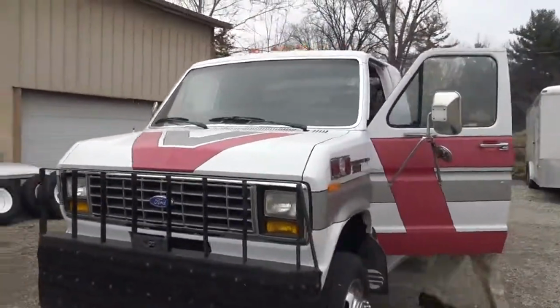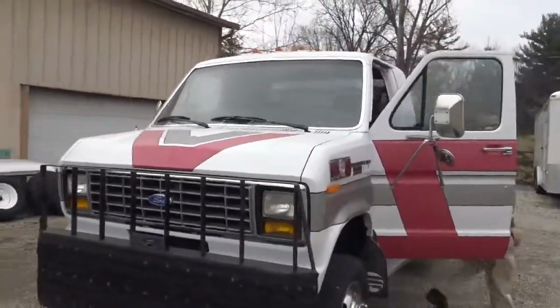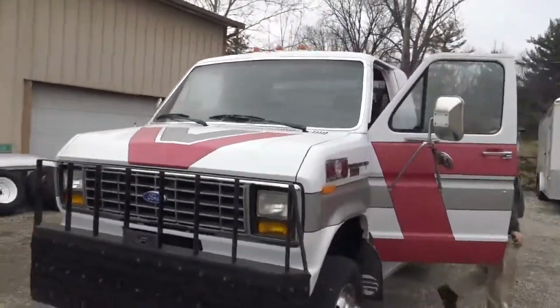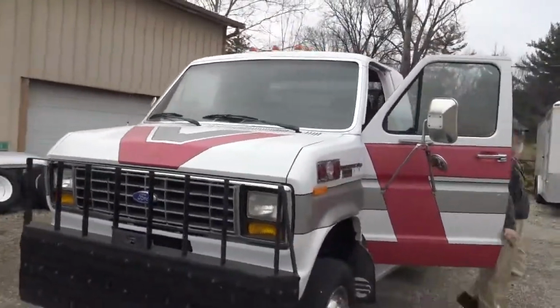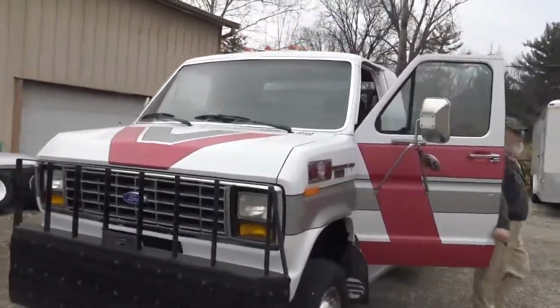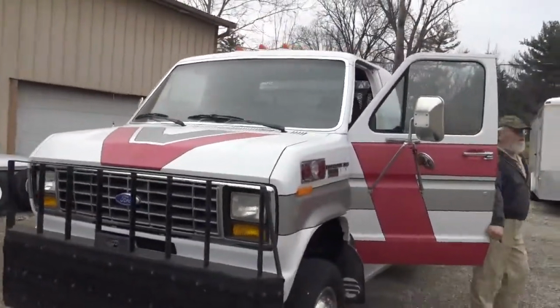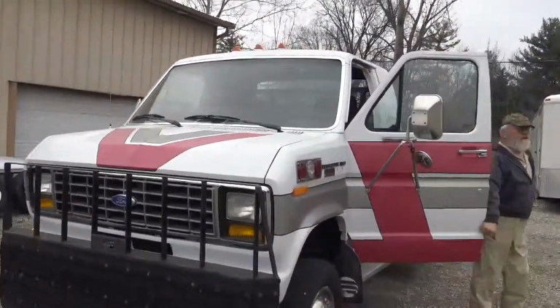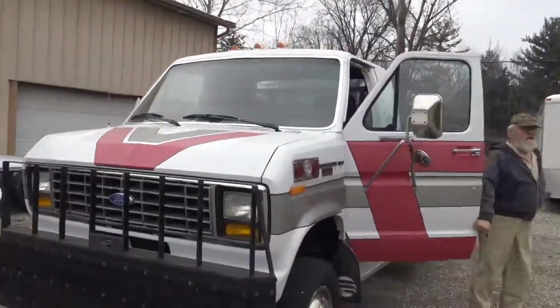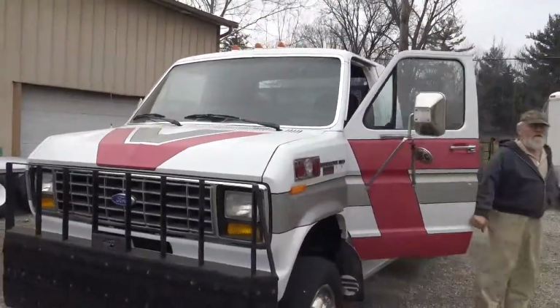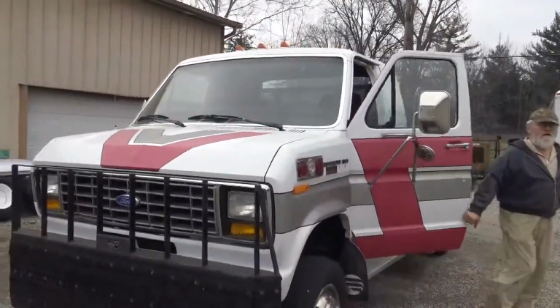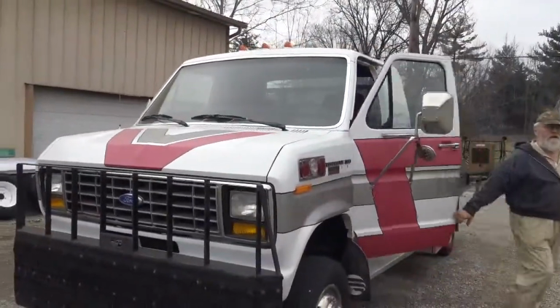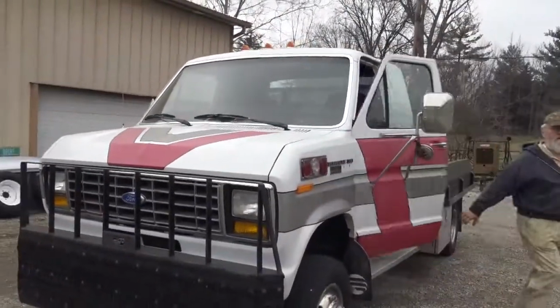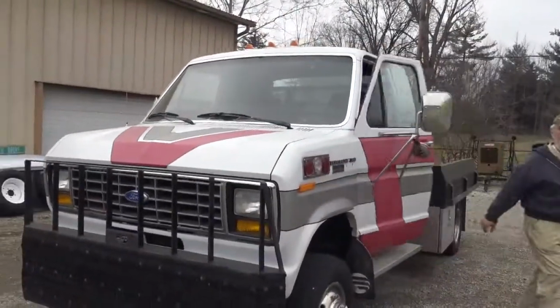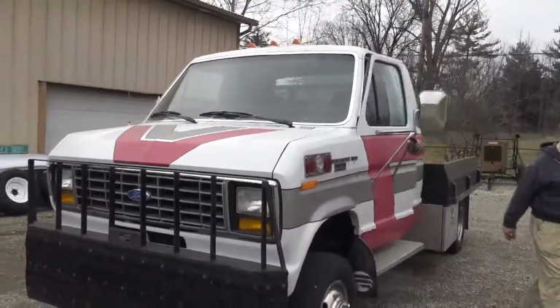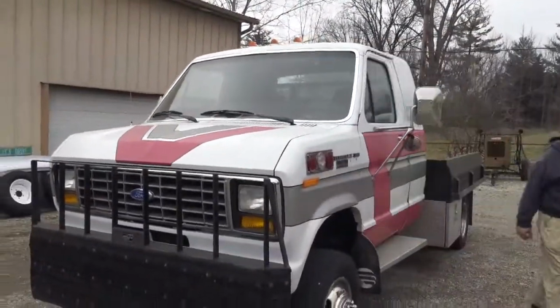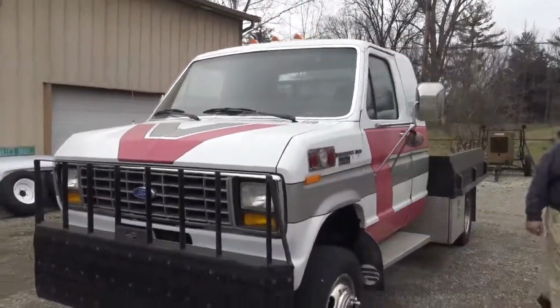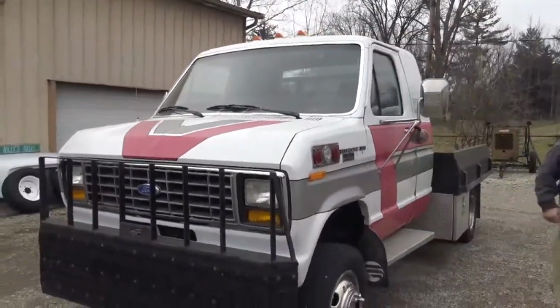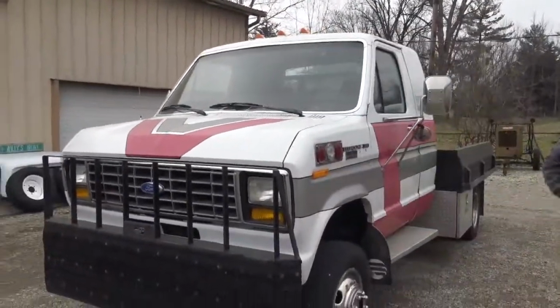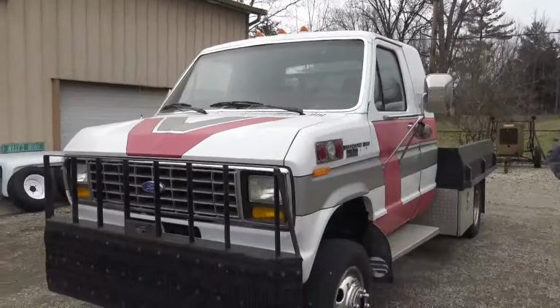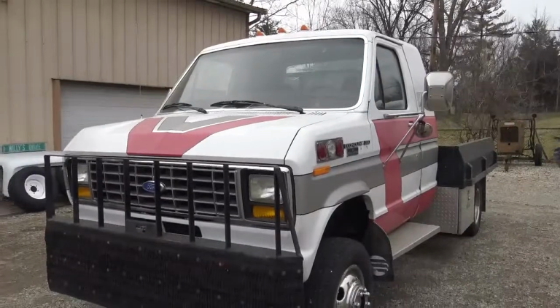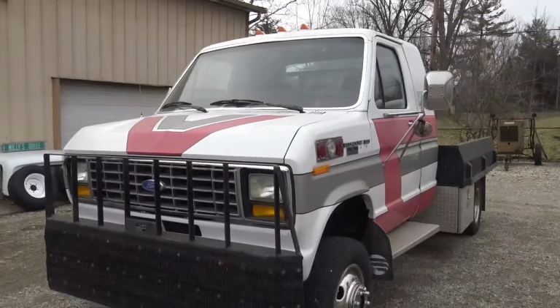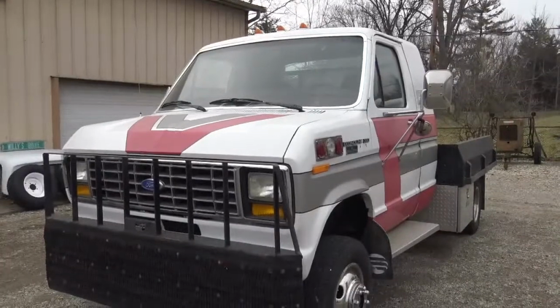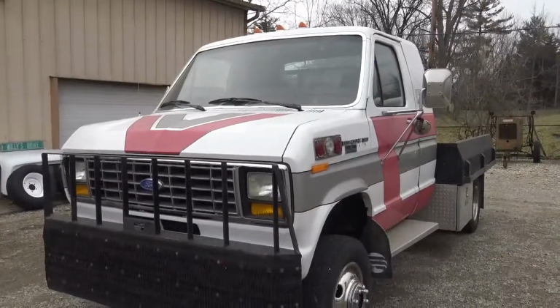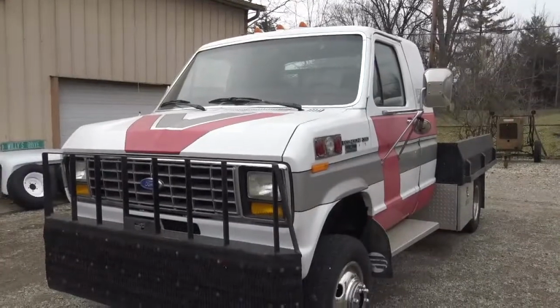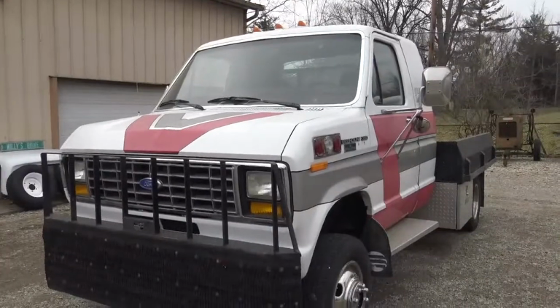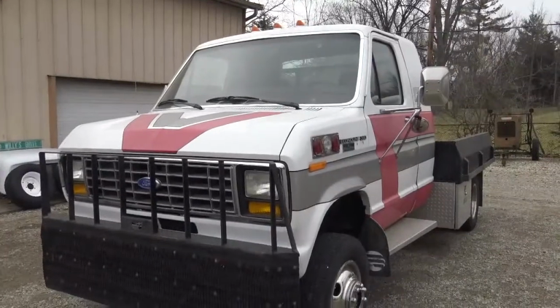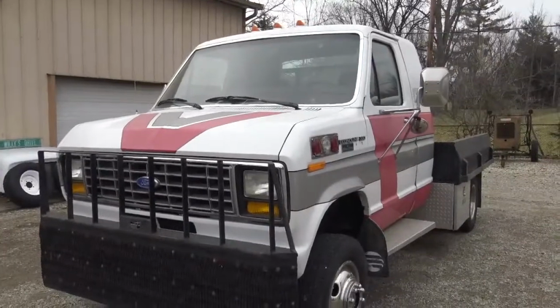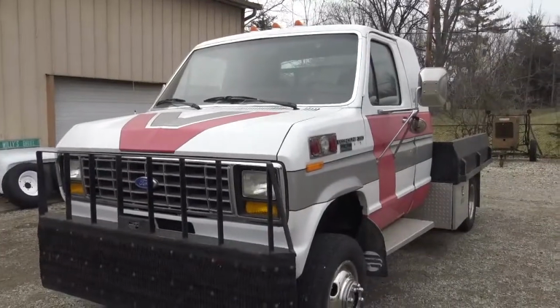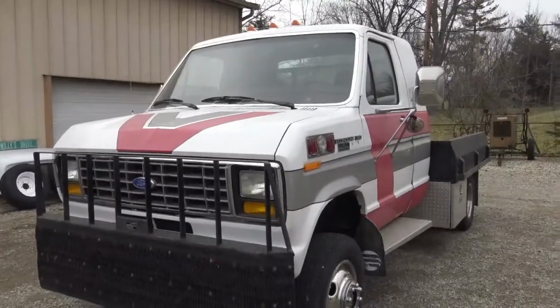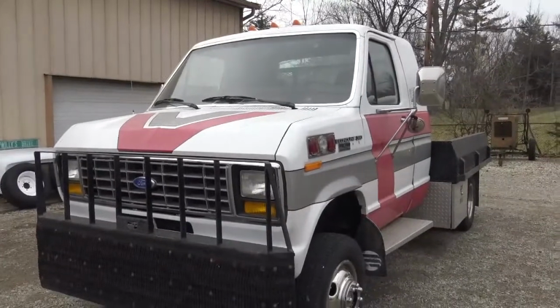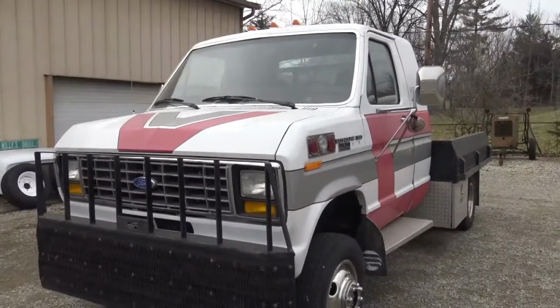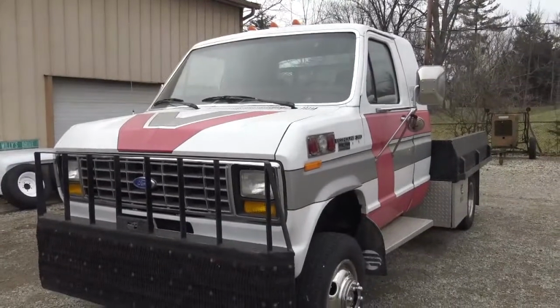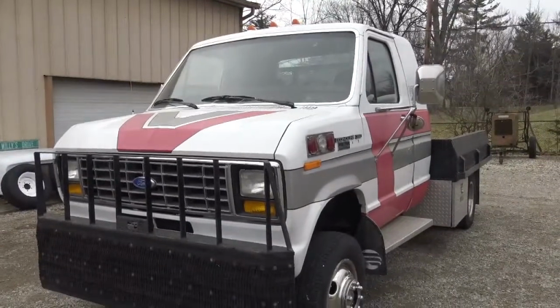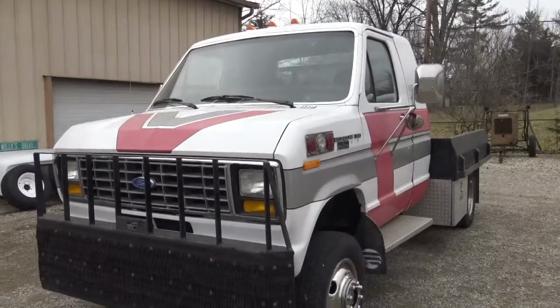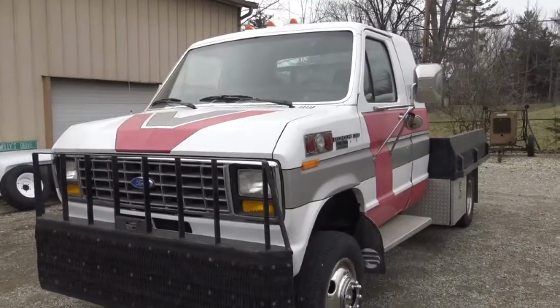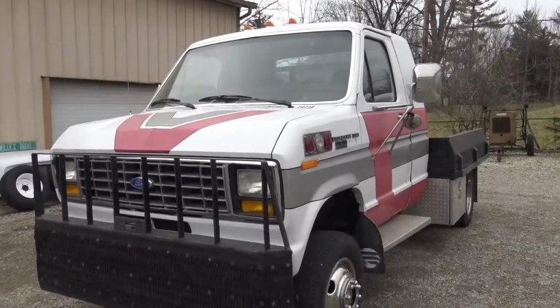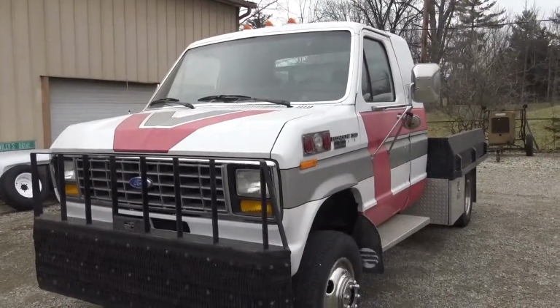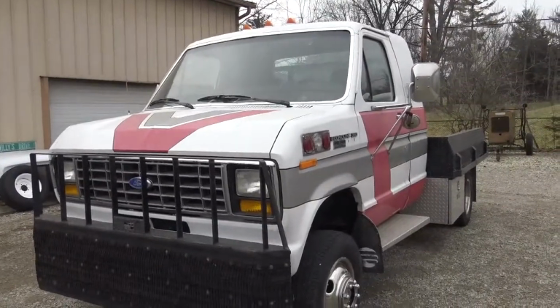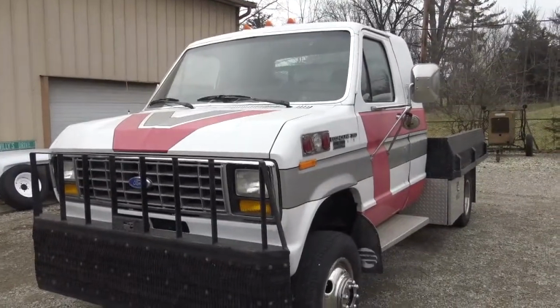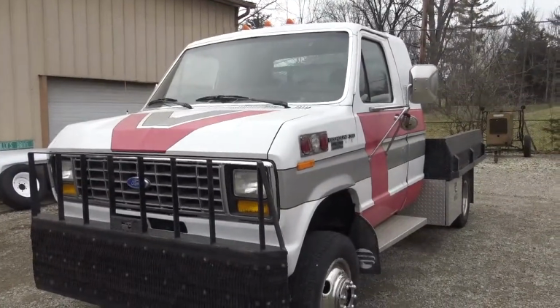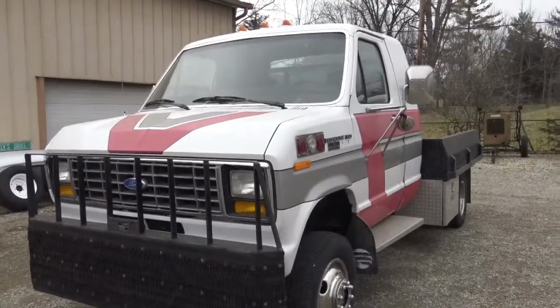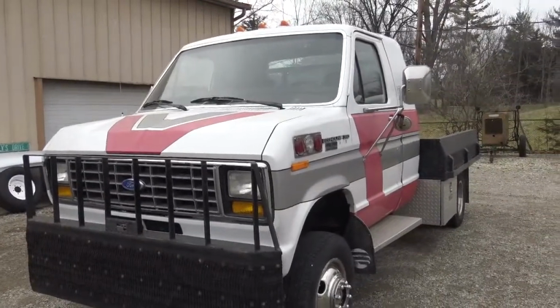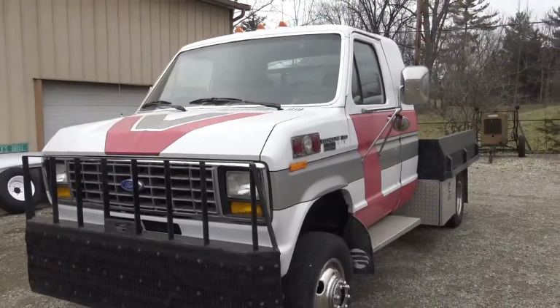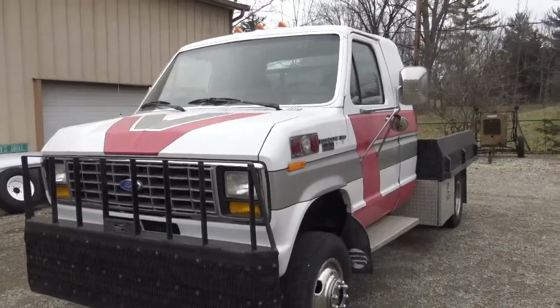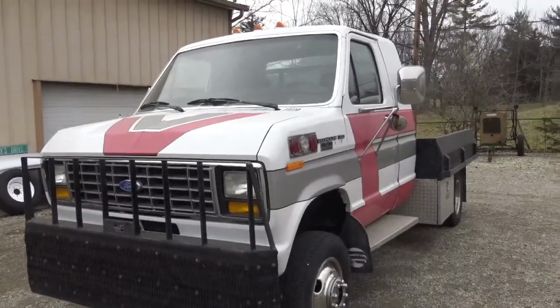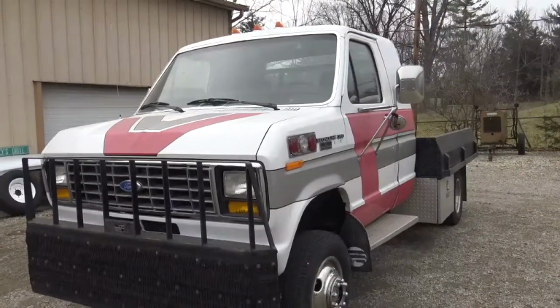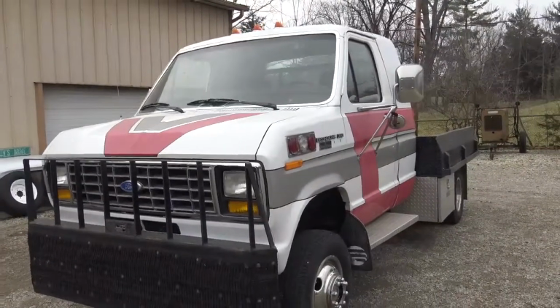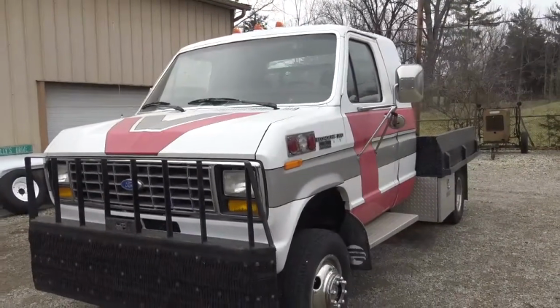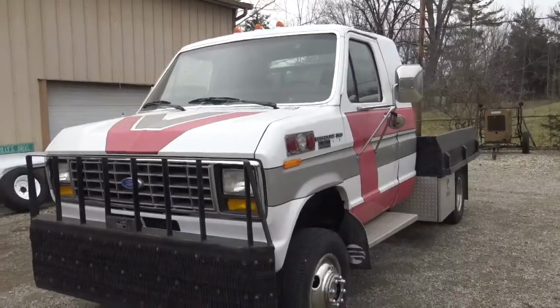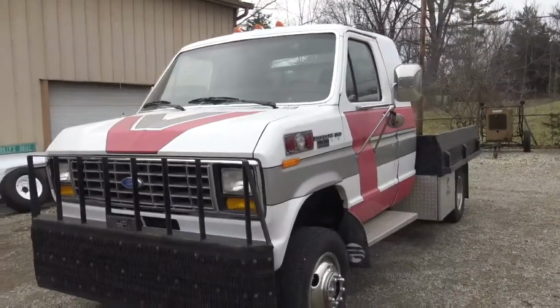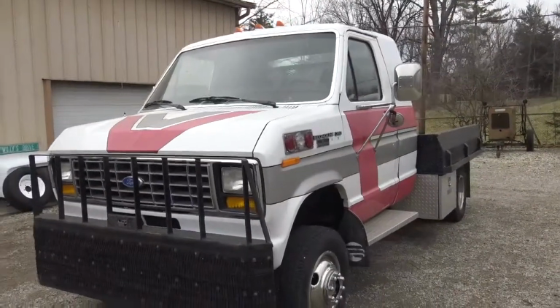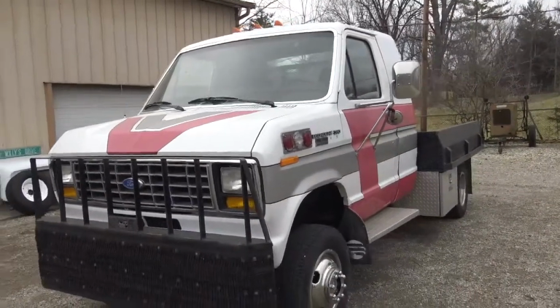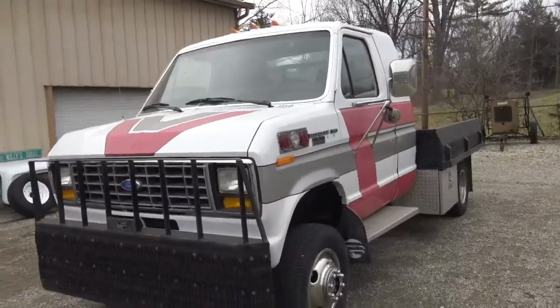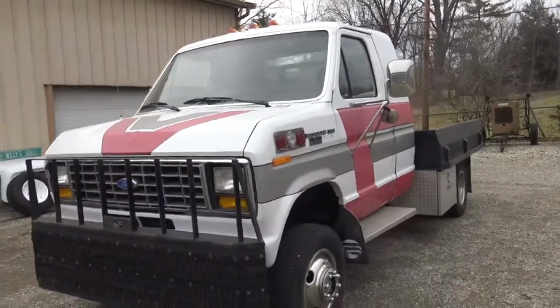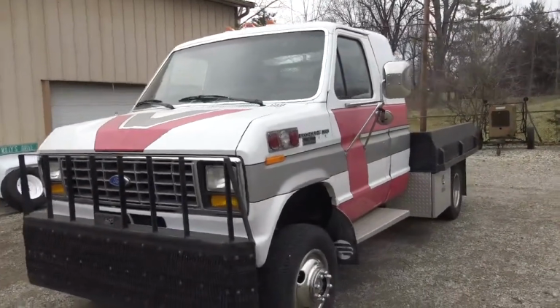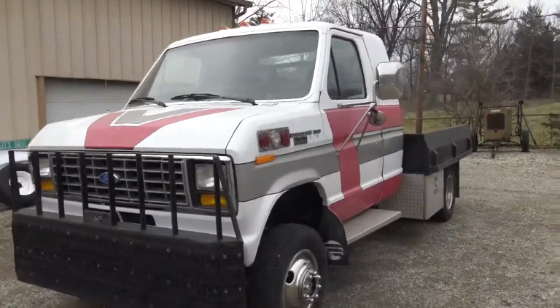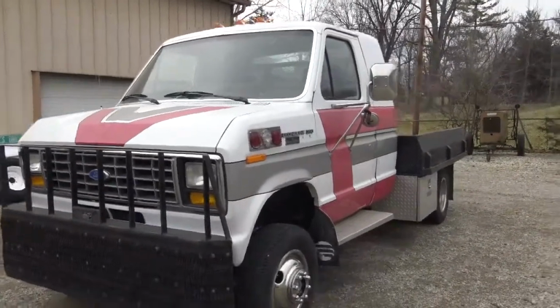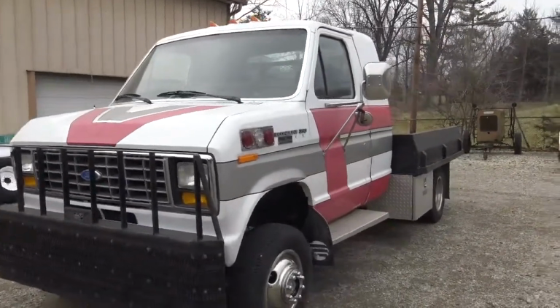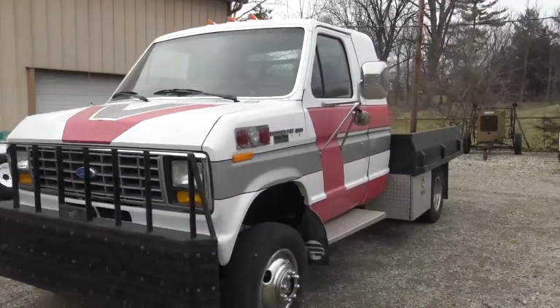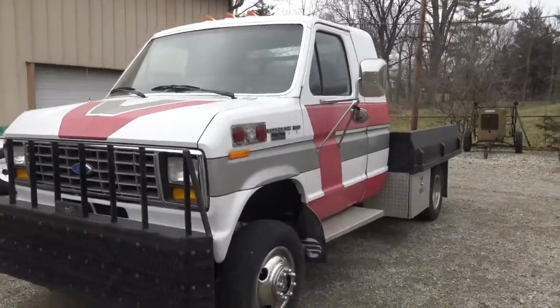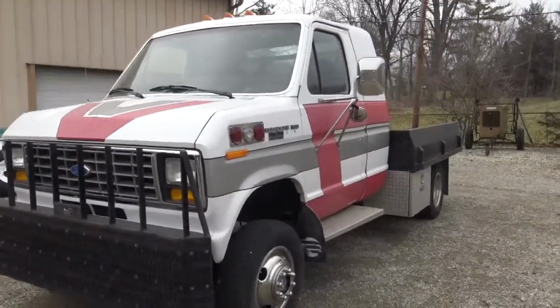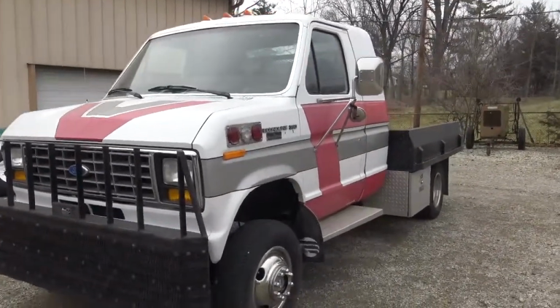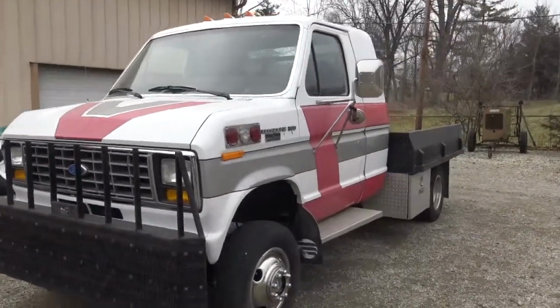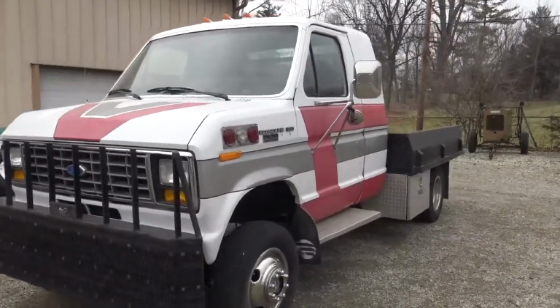Welcome to Rick Riley's world, where we look at Rick's vast collection. What we got here, Rick? How you doing?